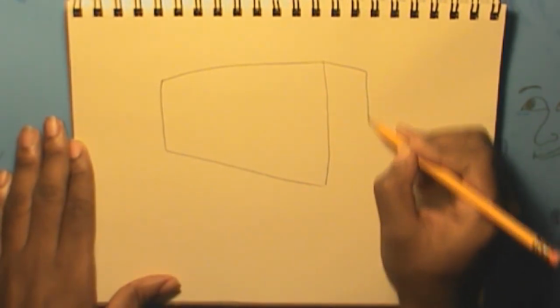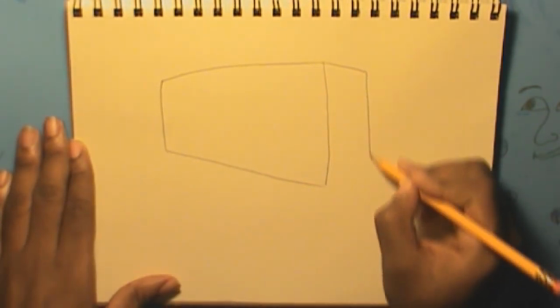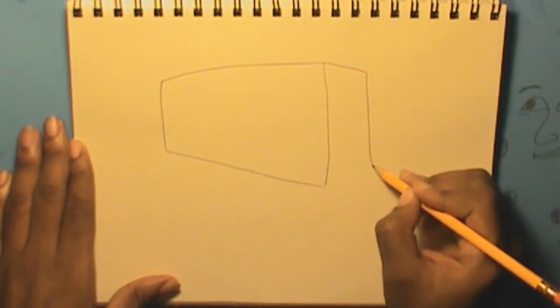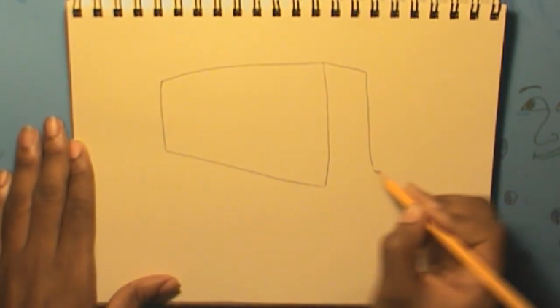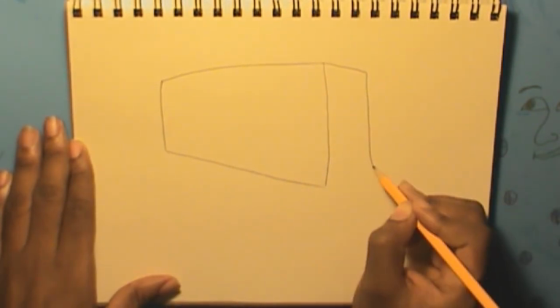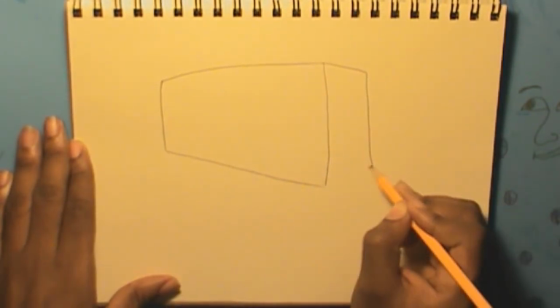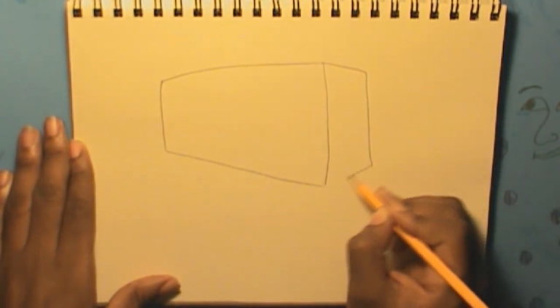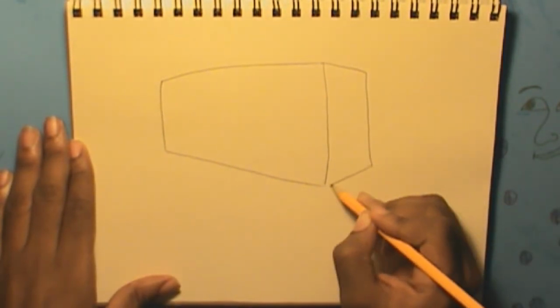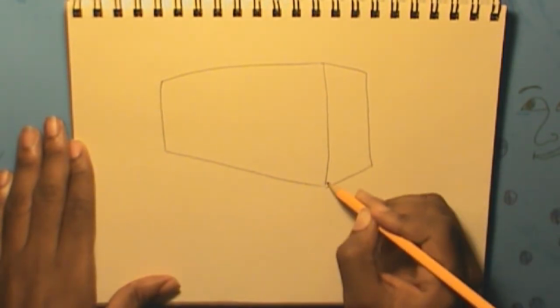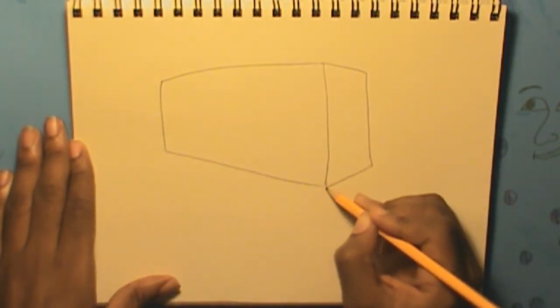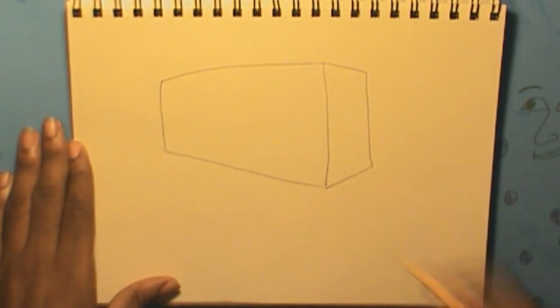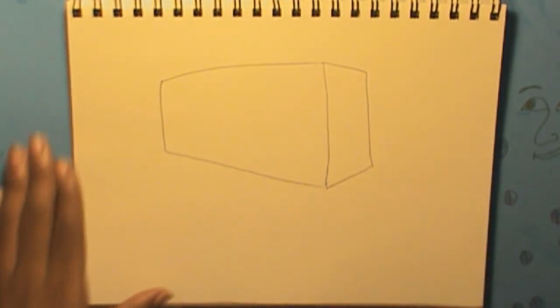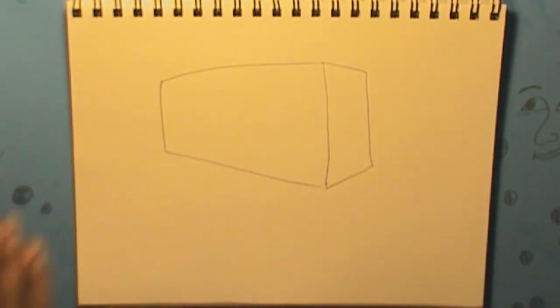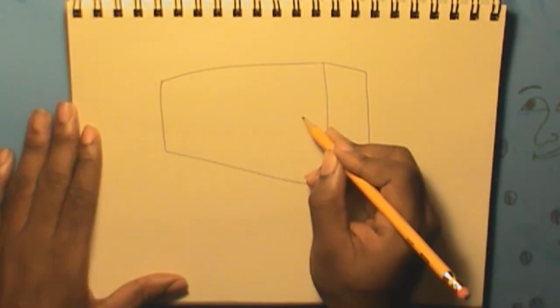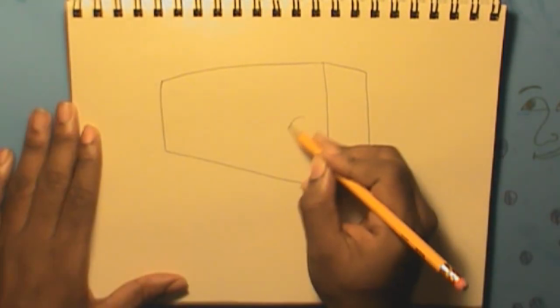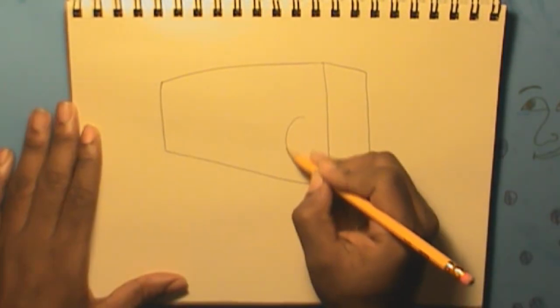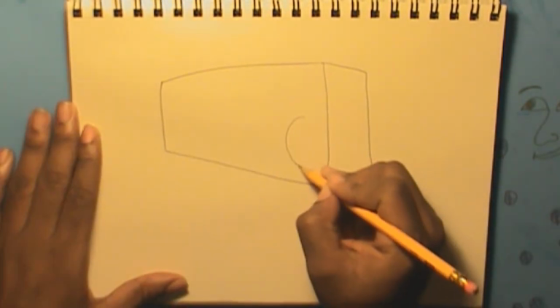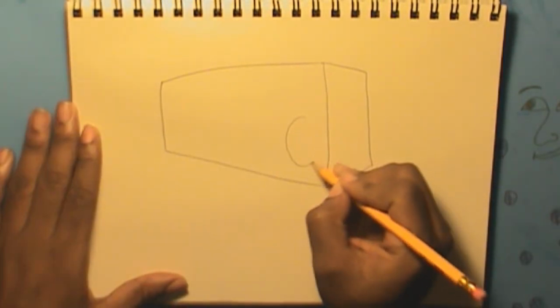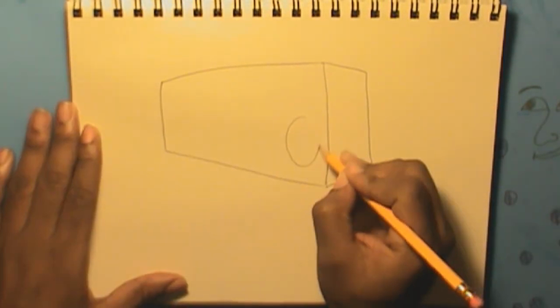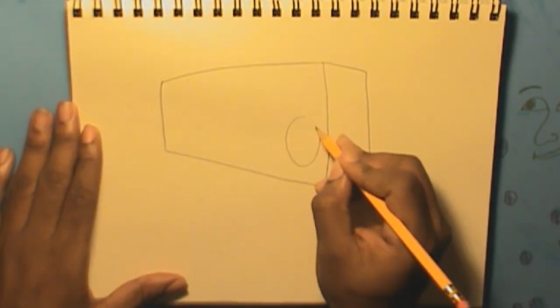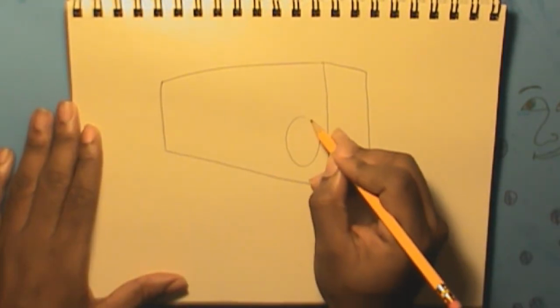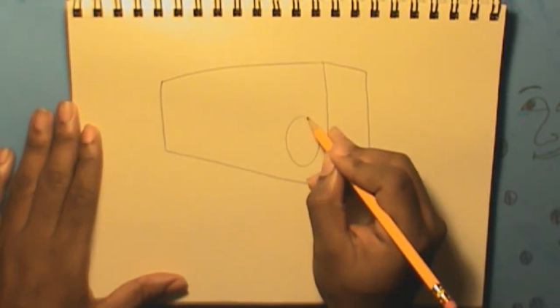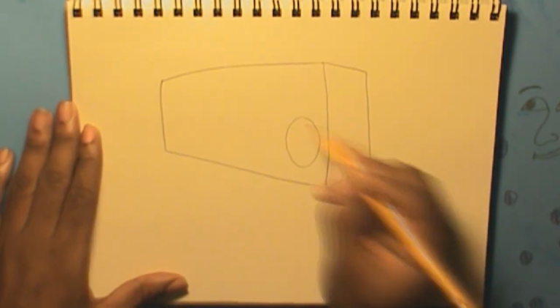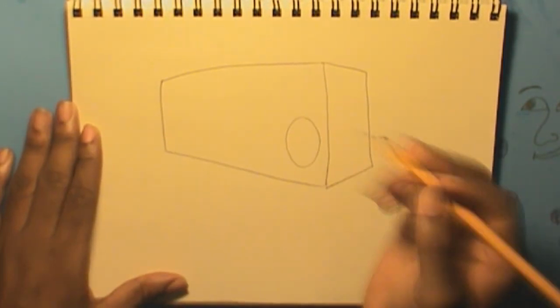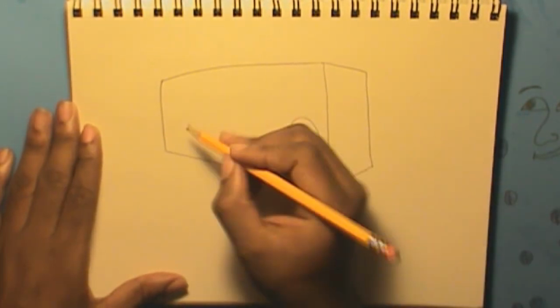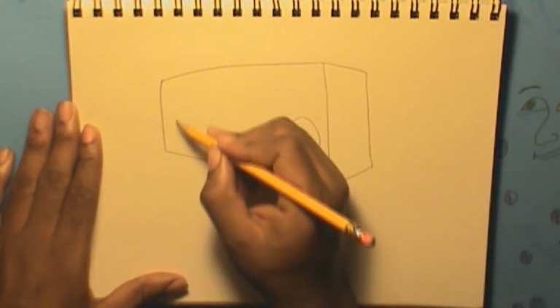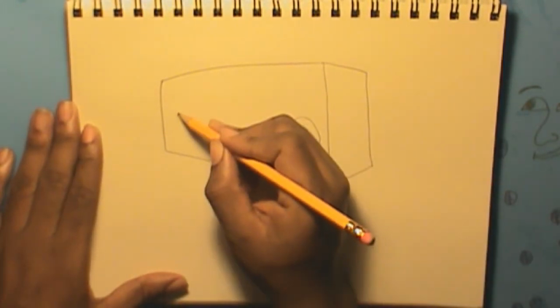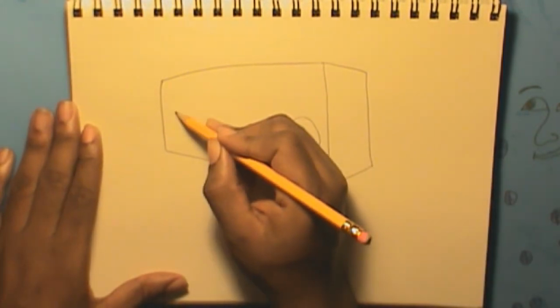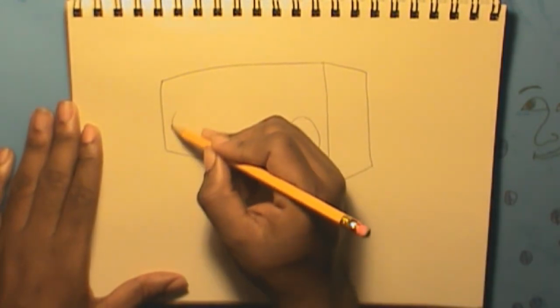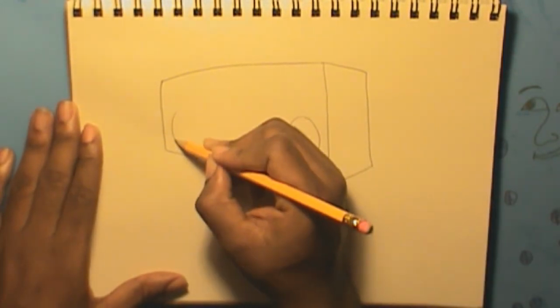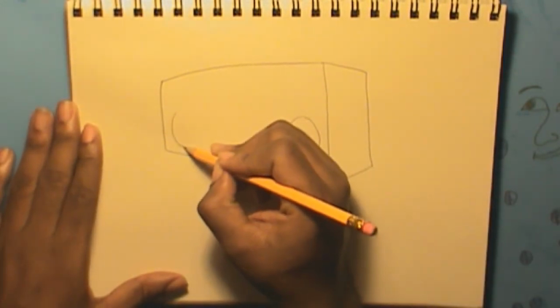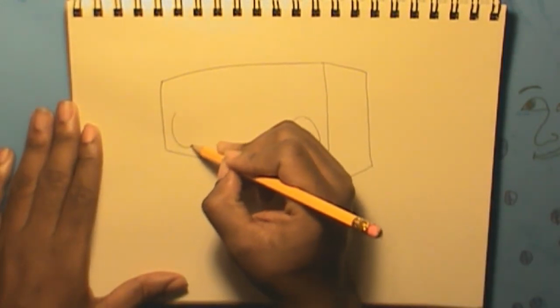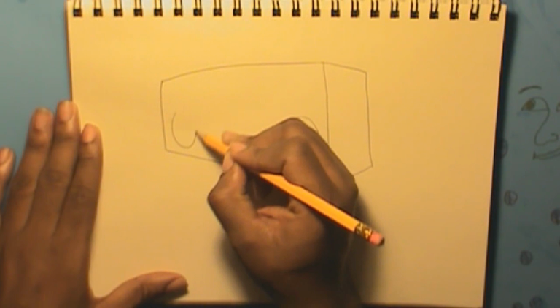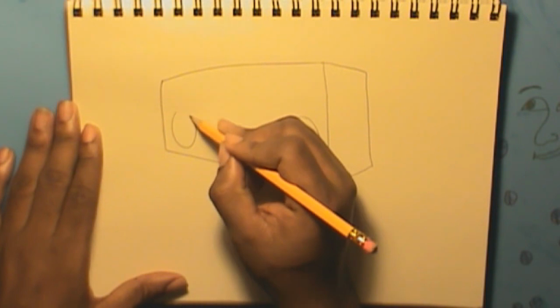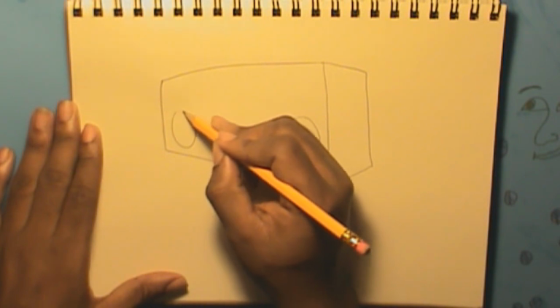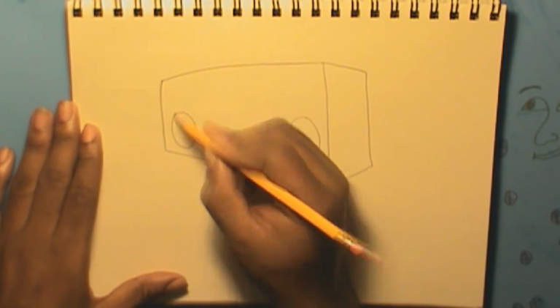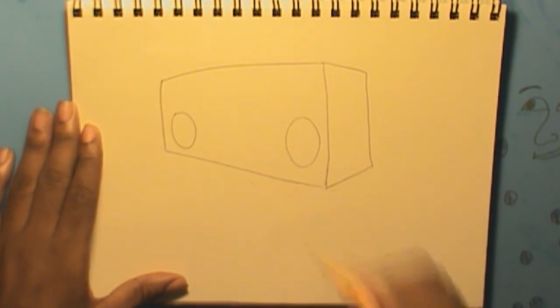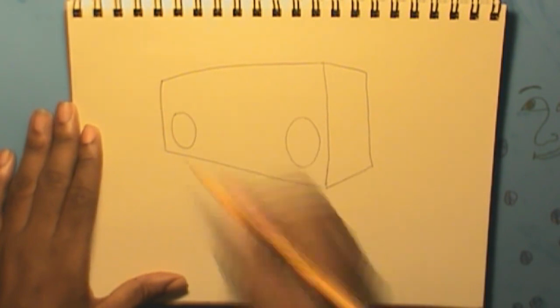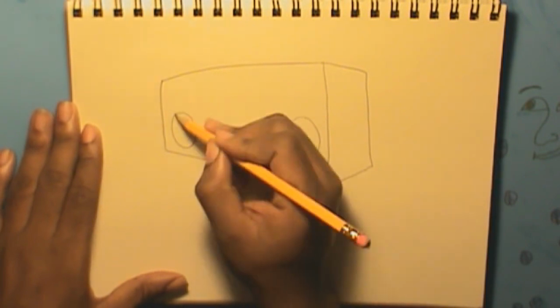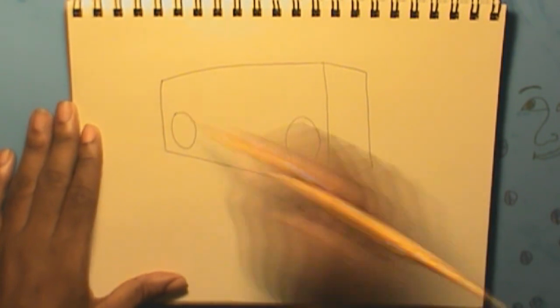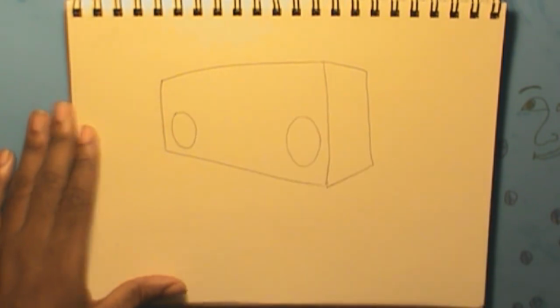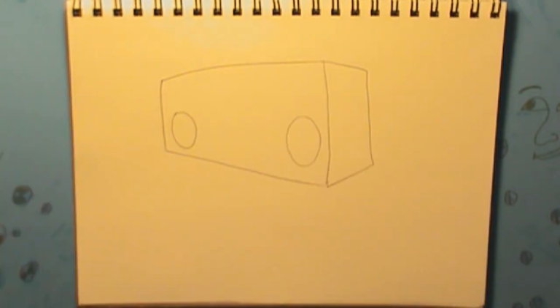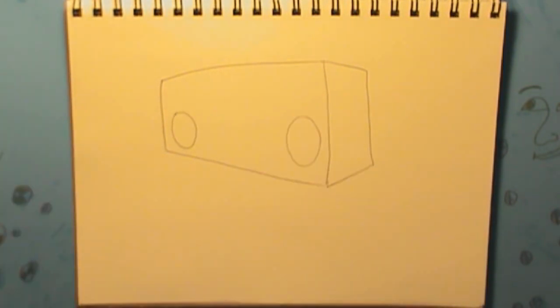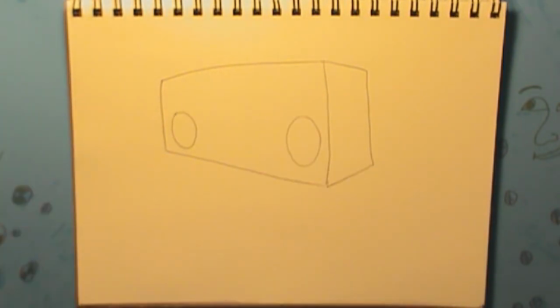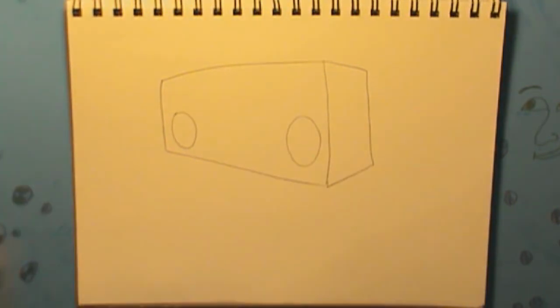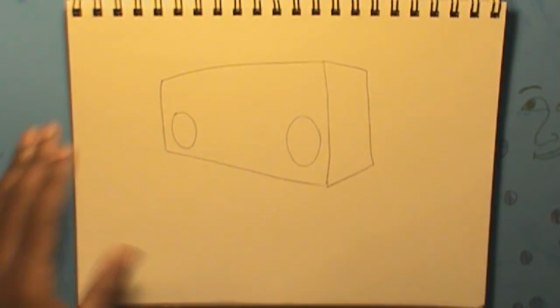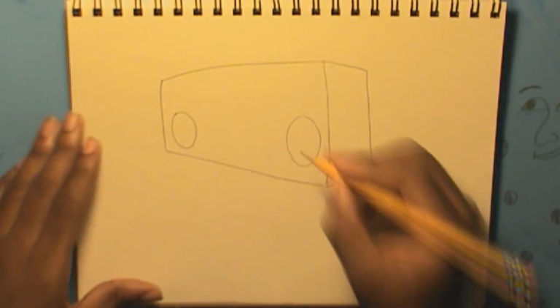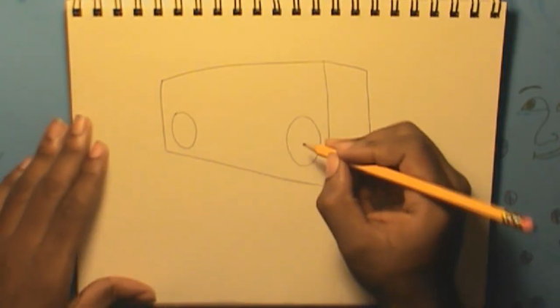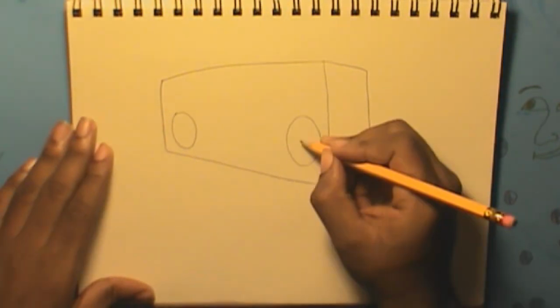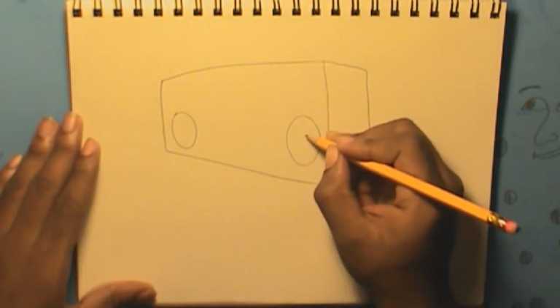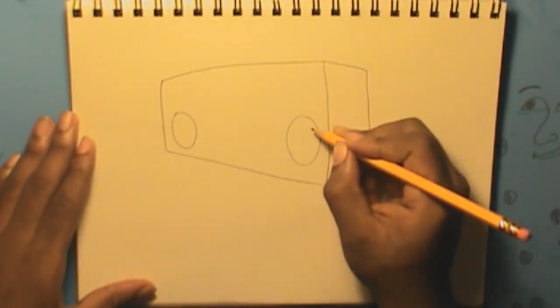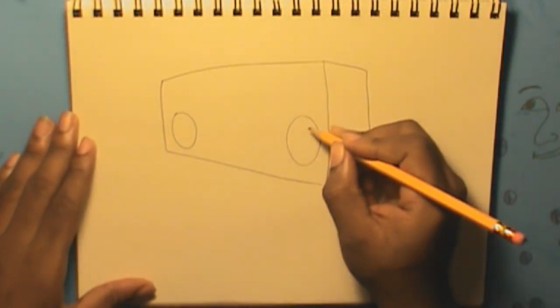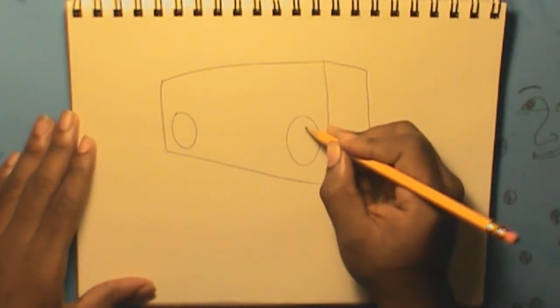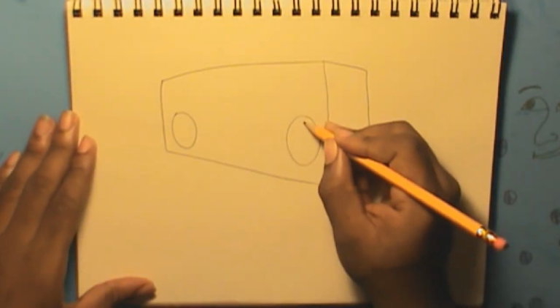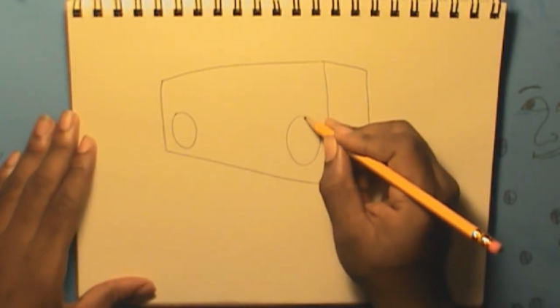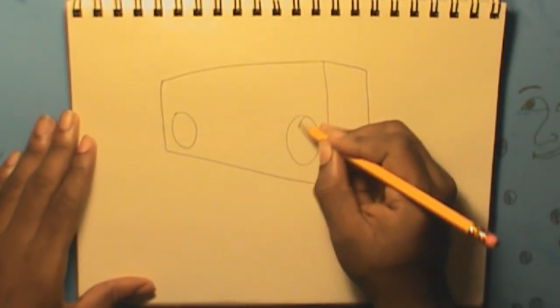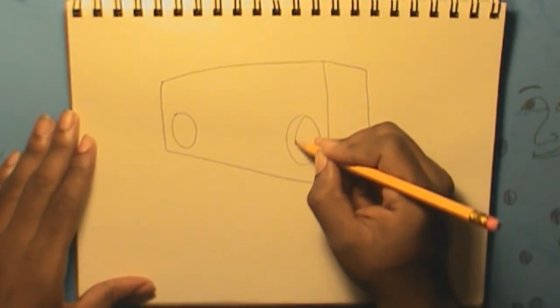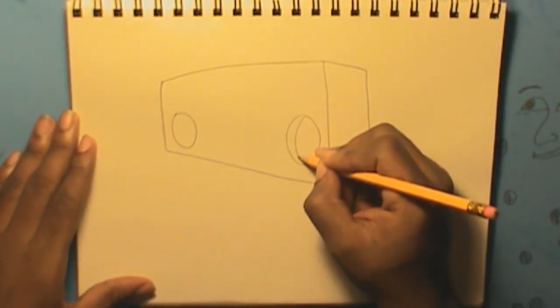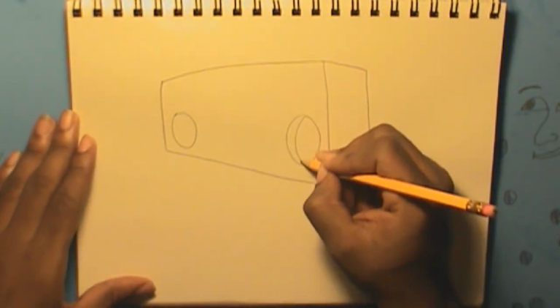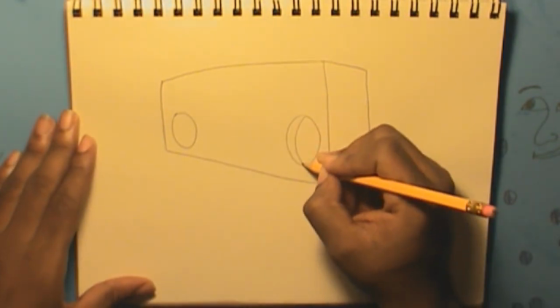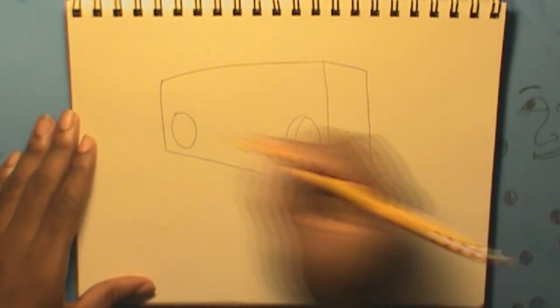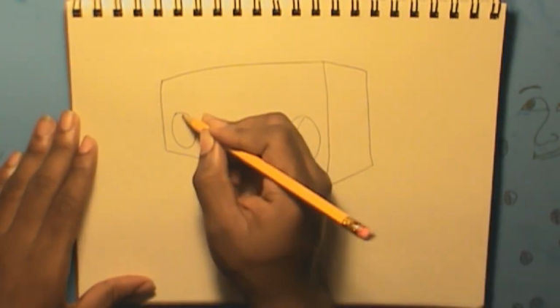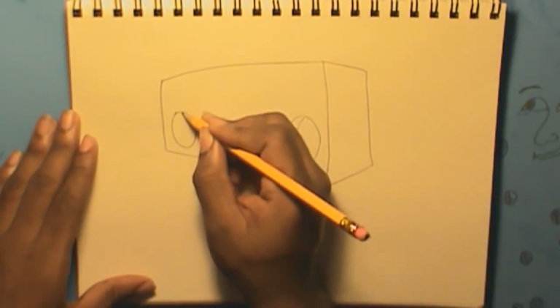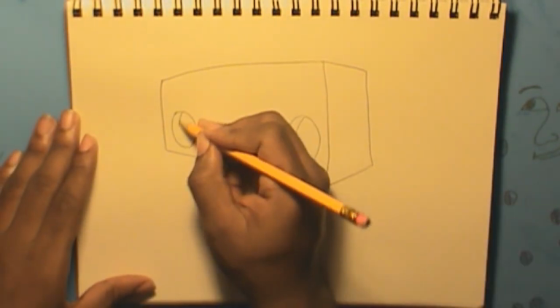Step 2. Then draw the speakers. They could be square or rounded in shape.